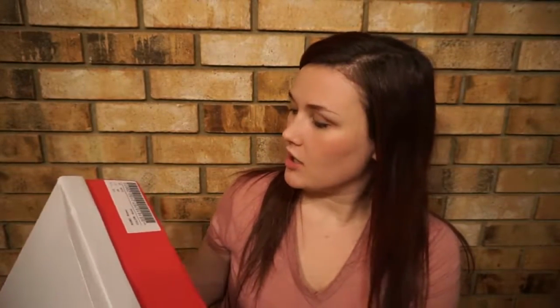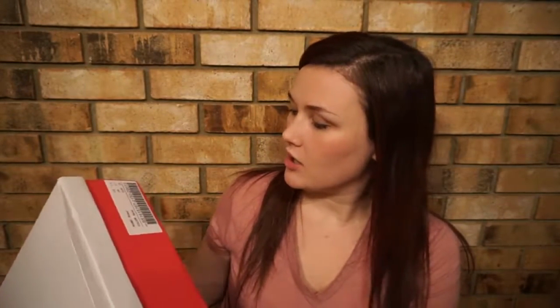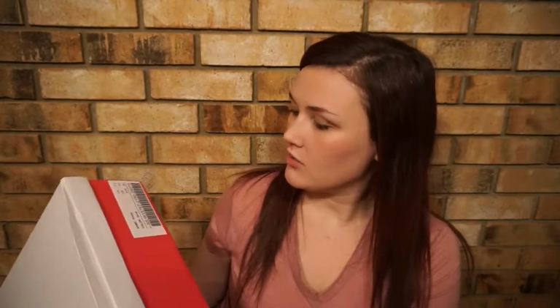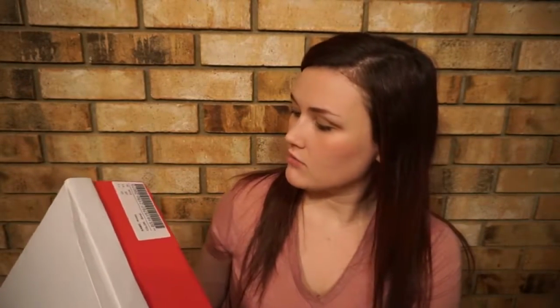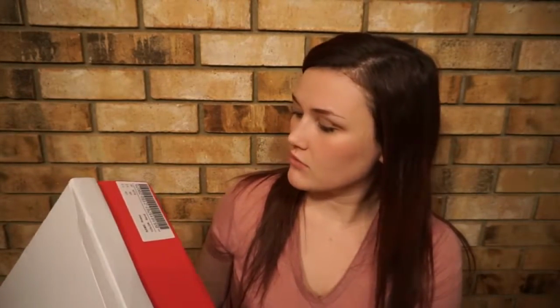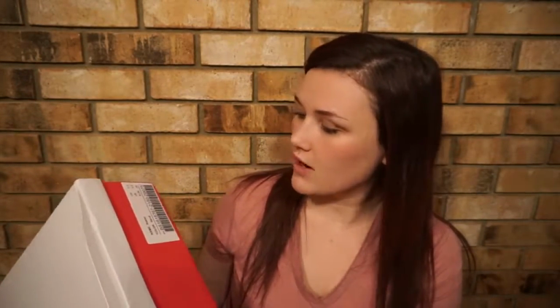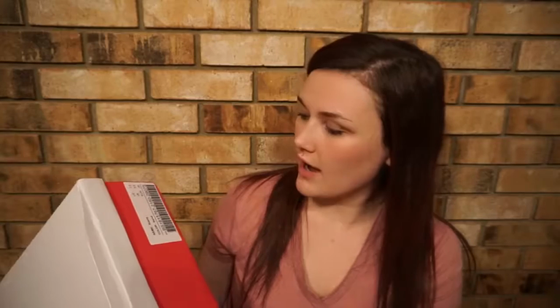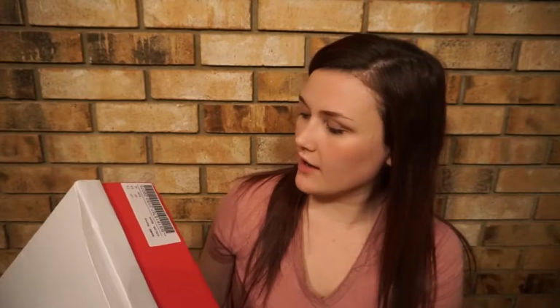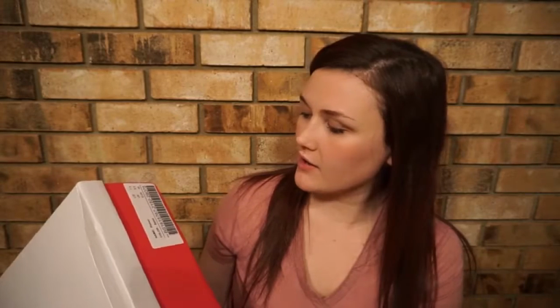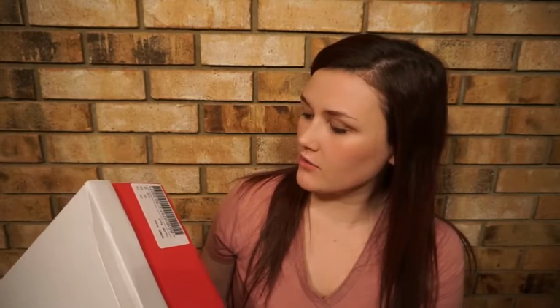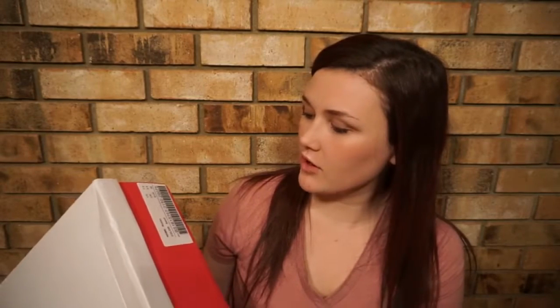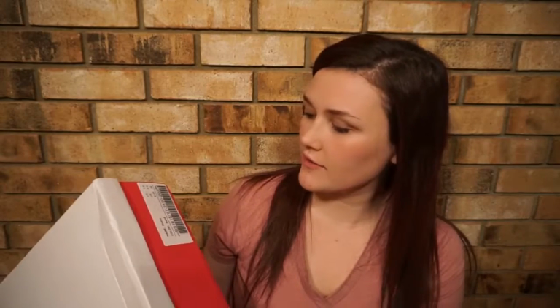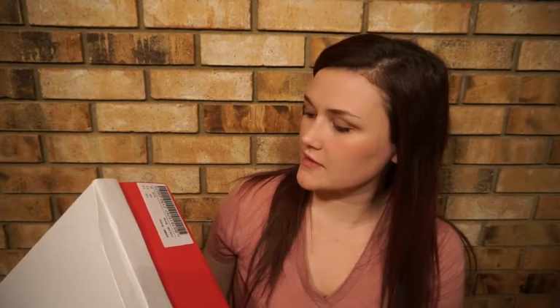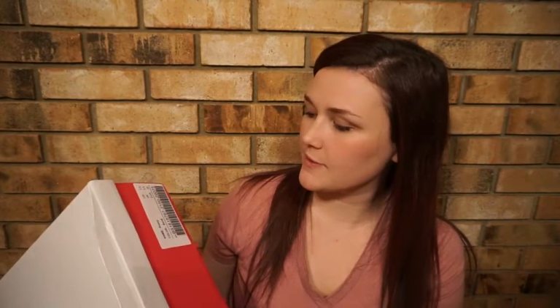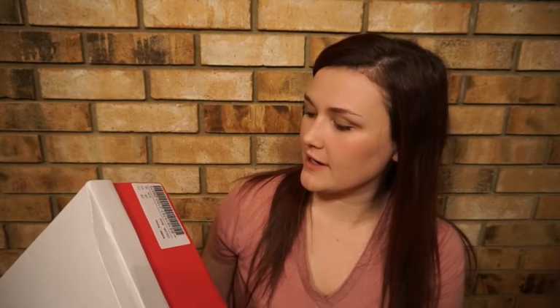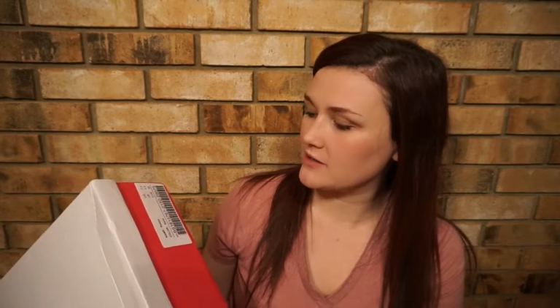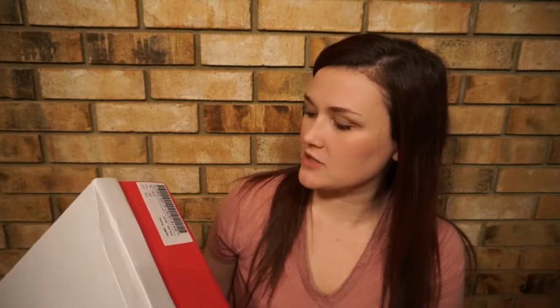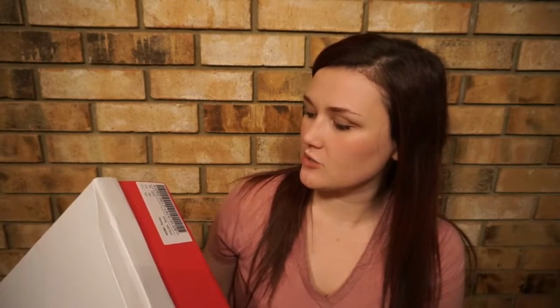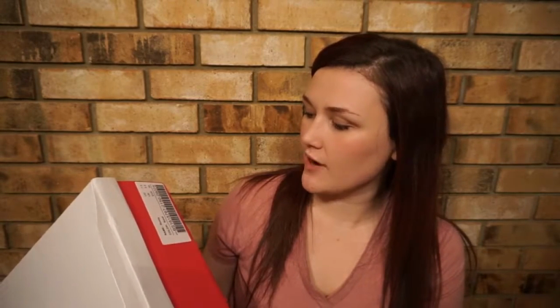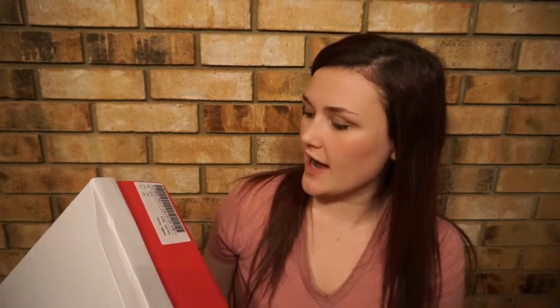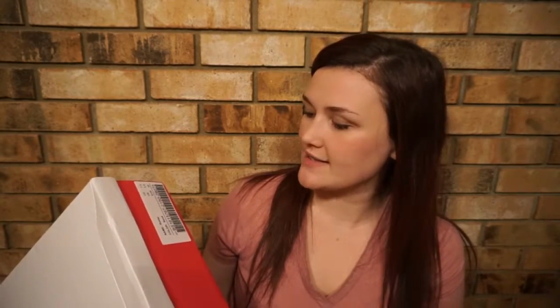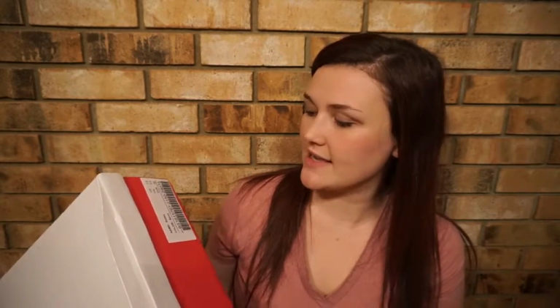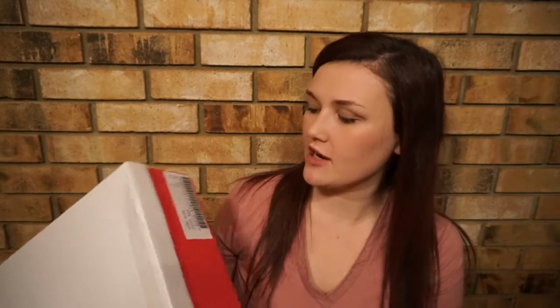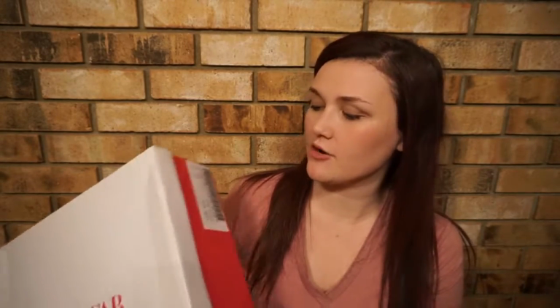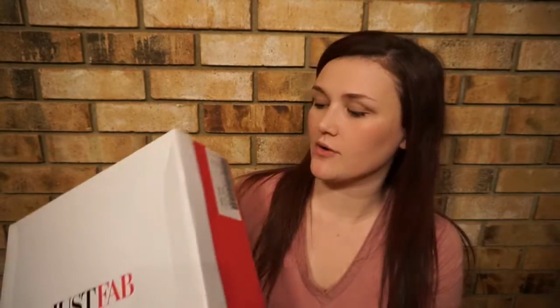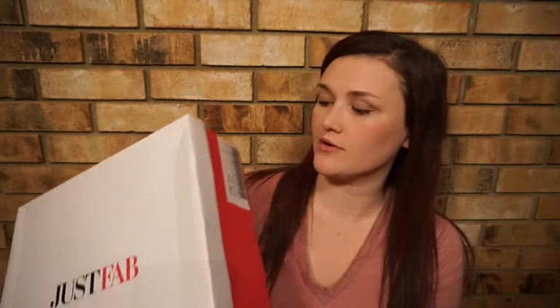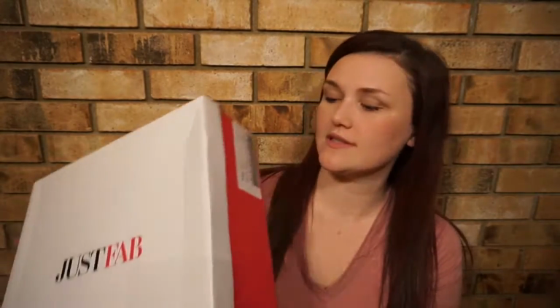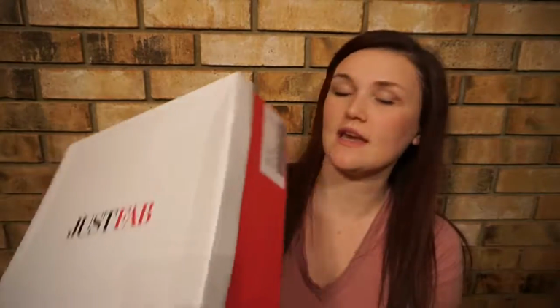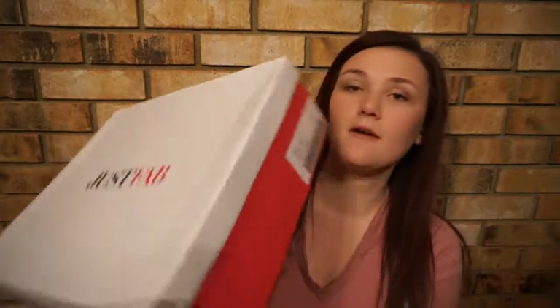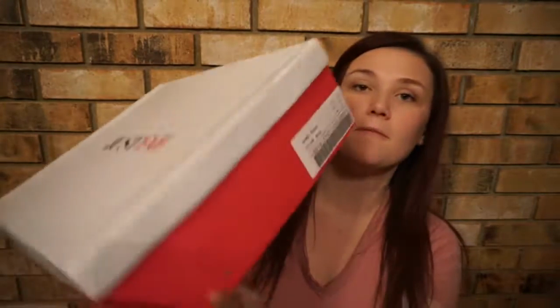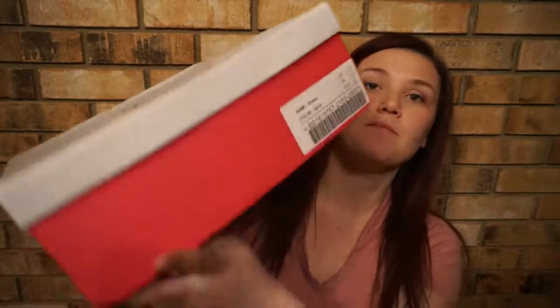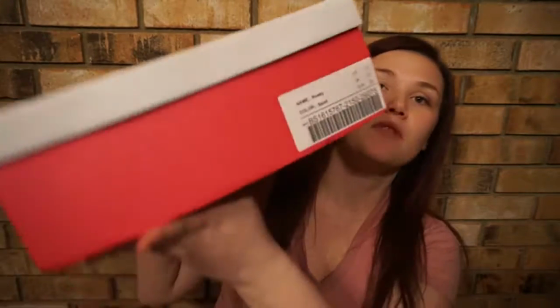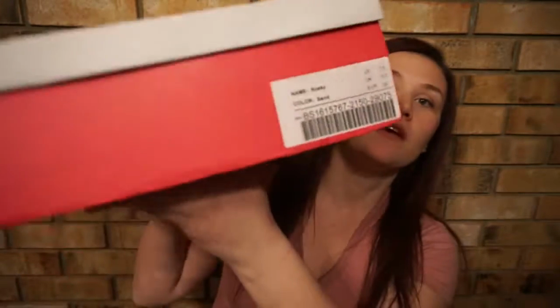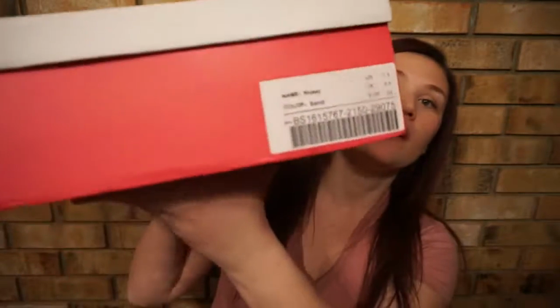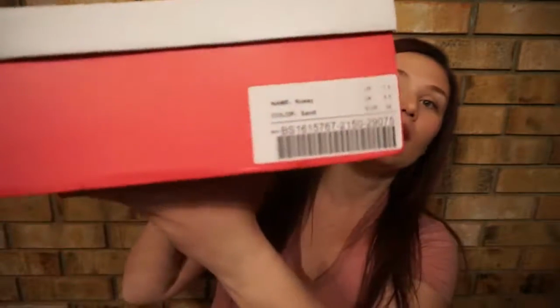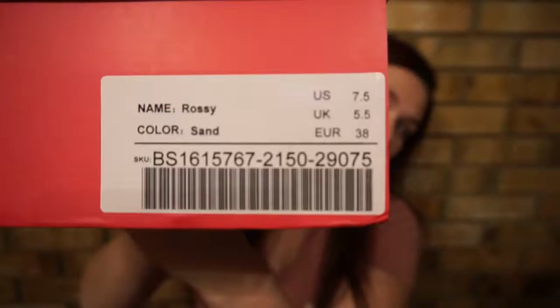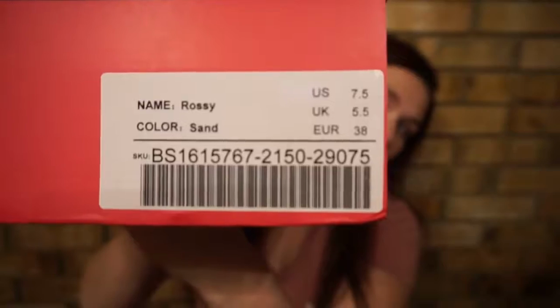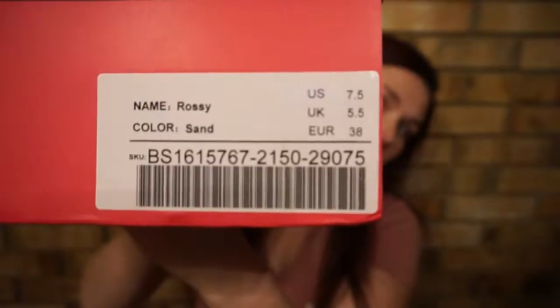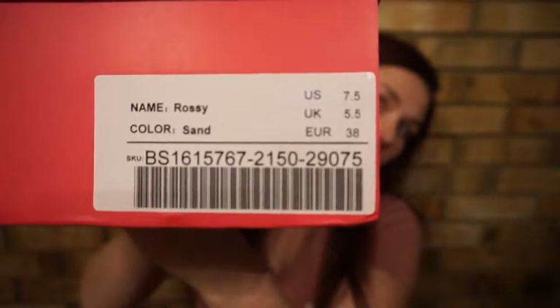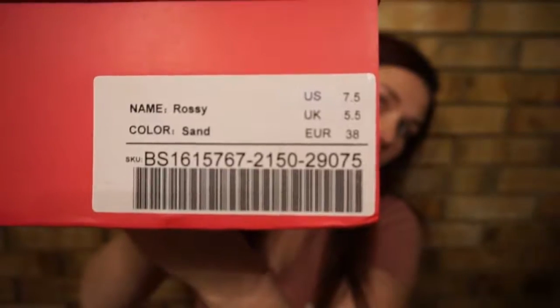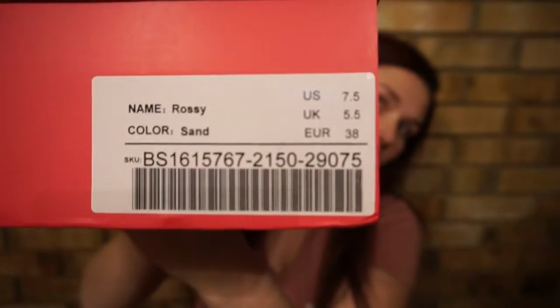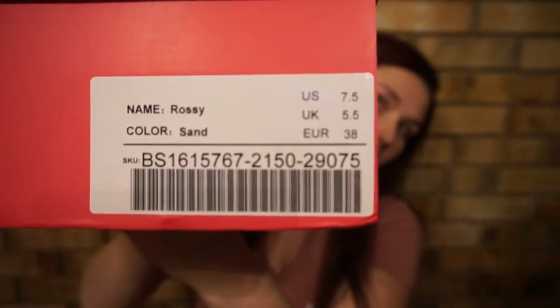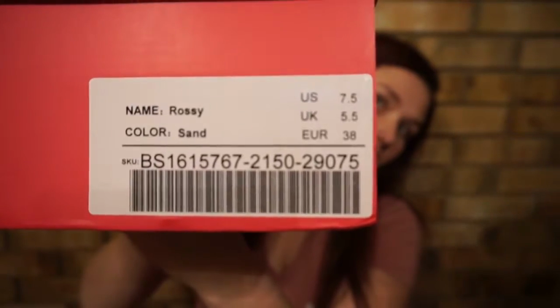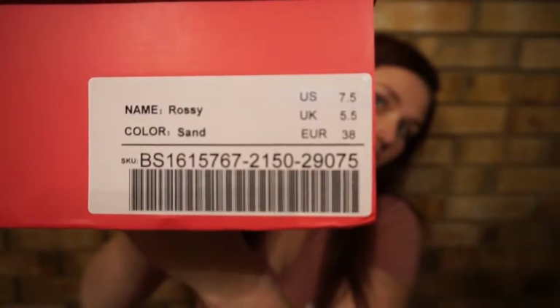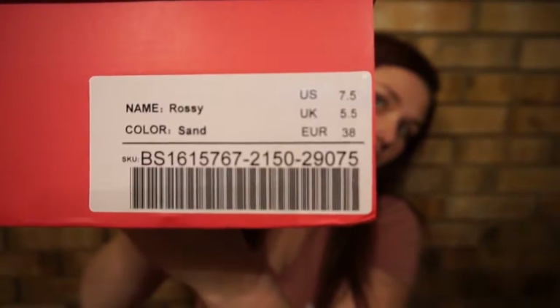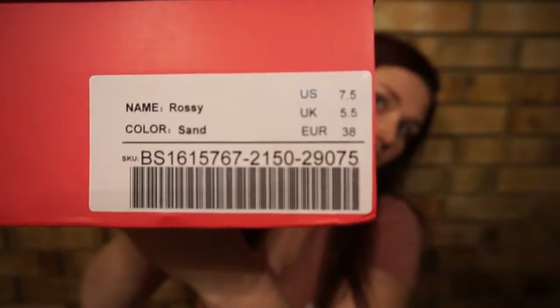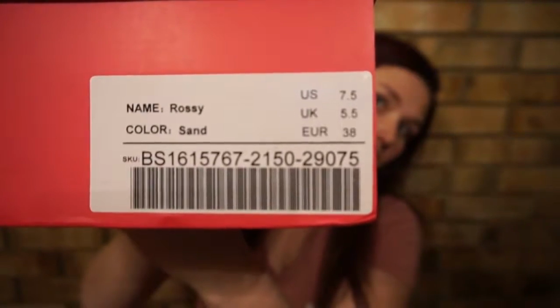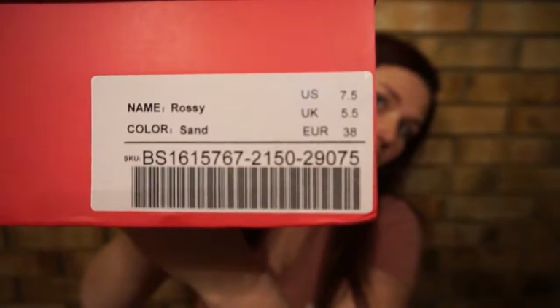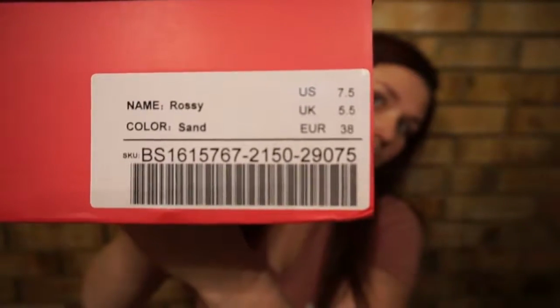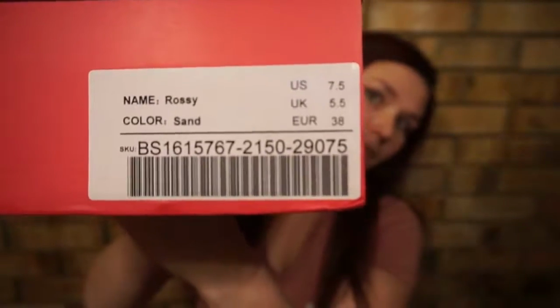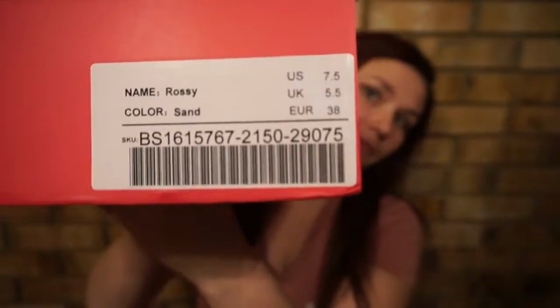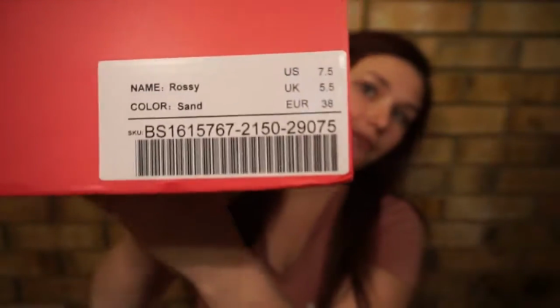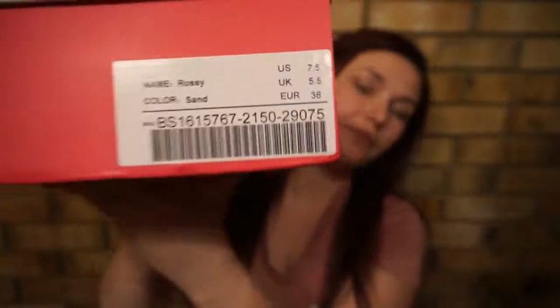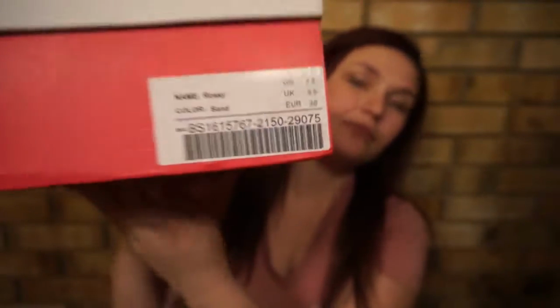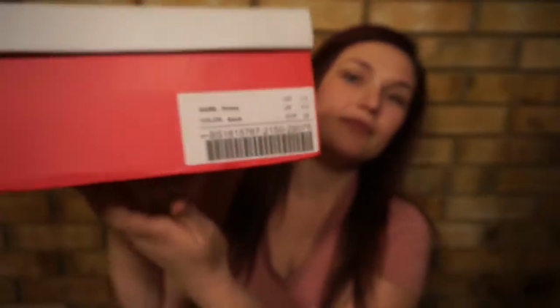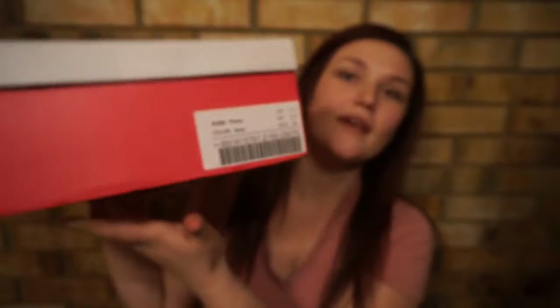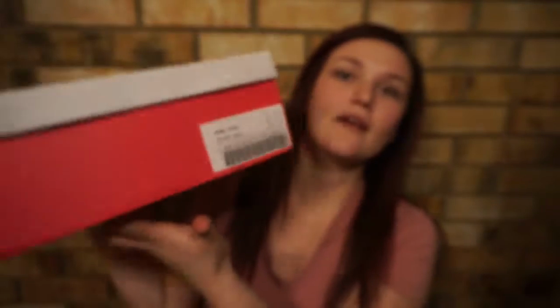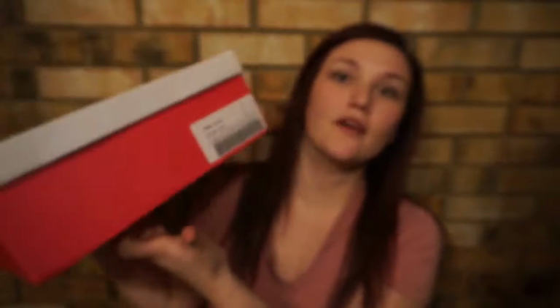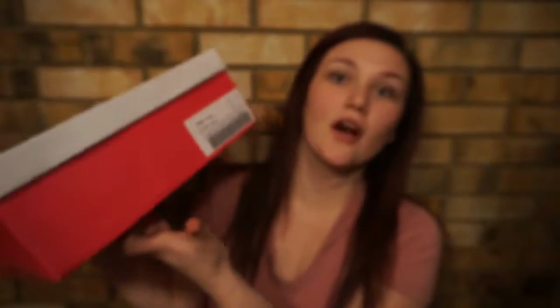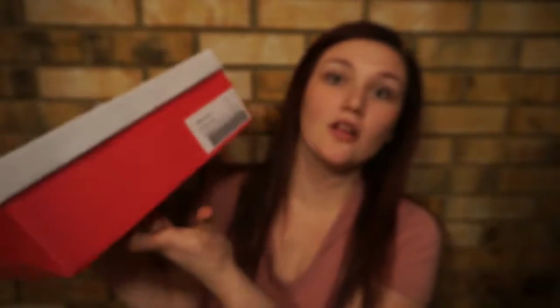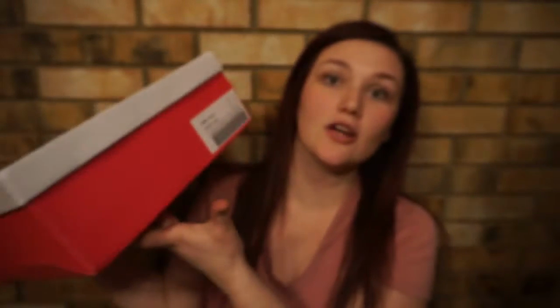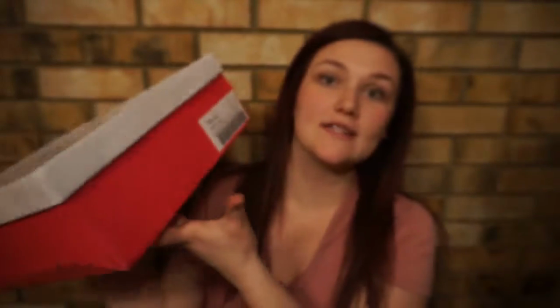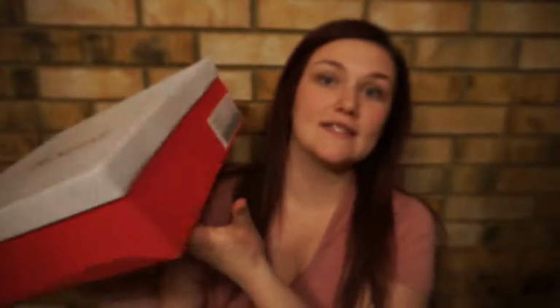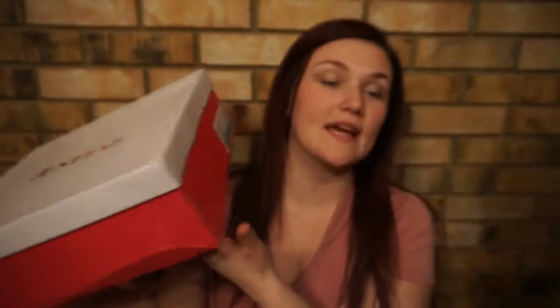The name of them is — I don't know if it's pronounced Rossi or Rosie. And my color is sand.